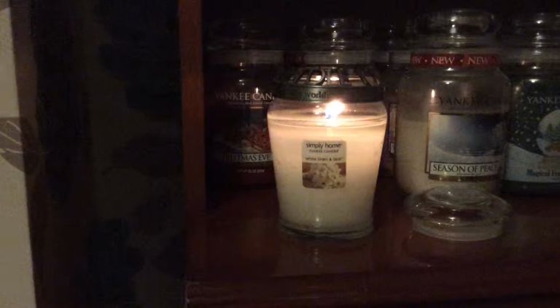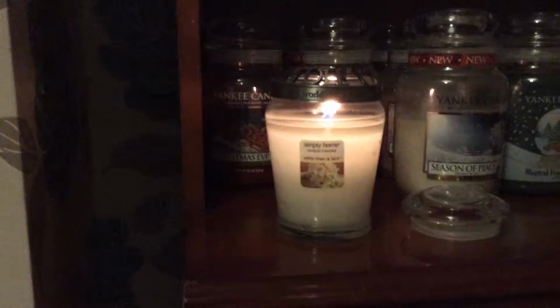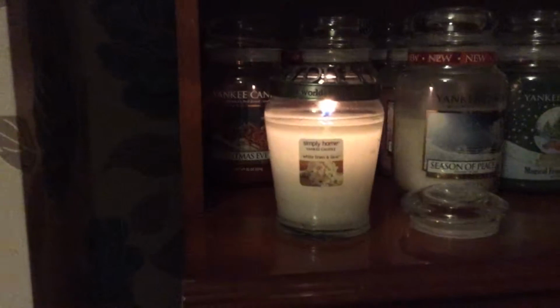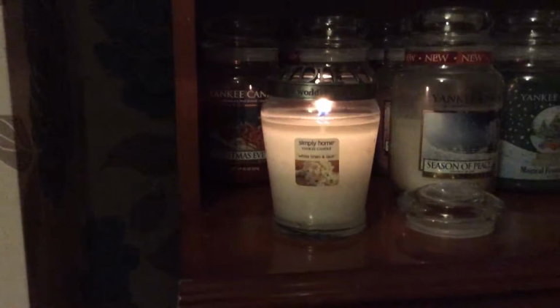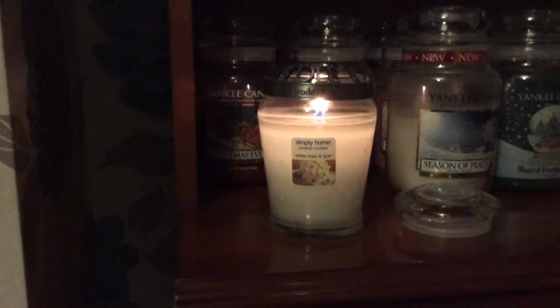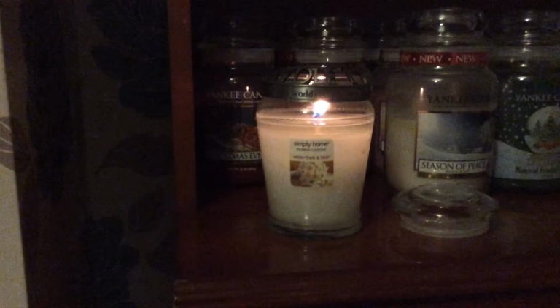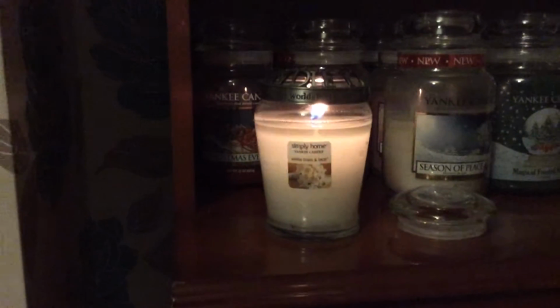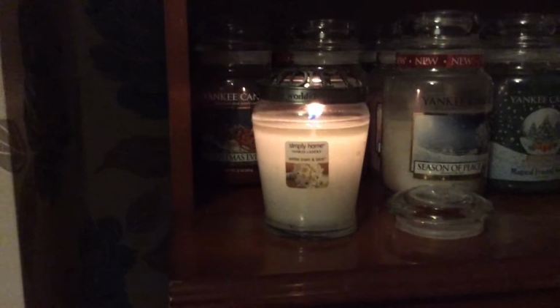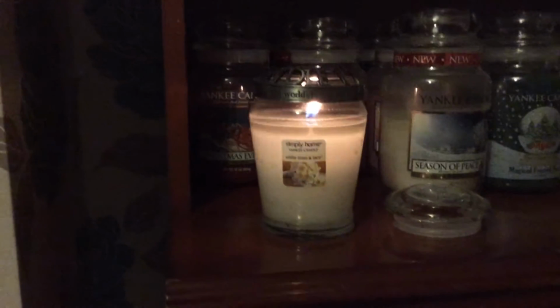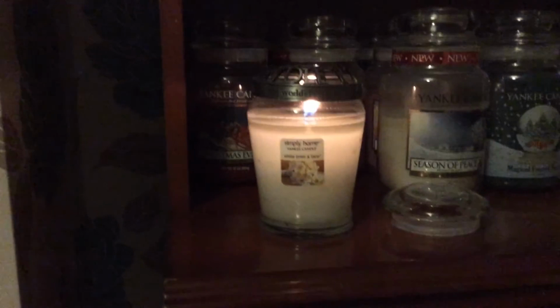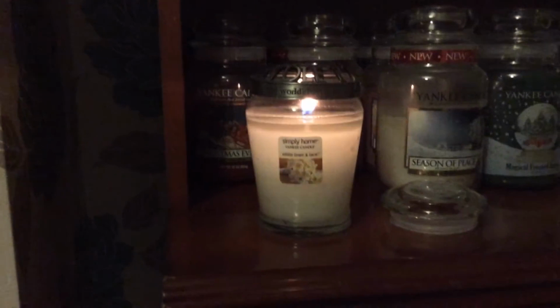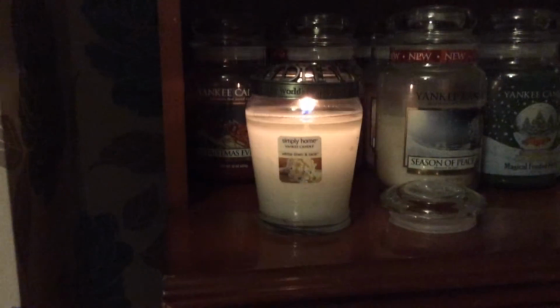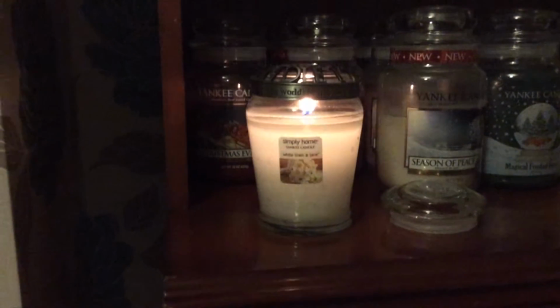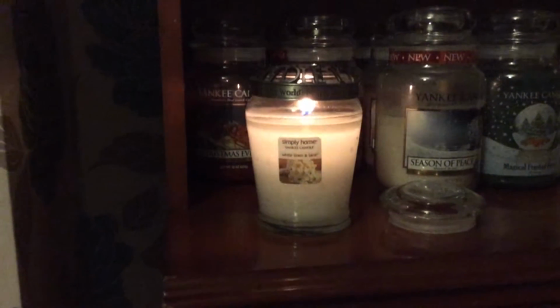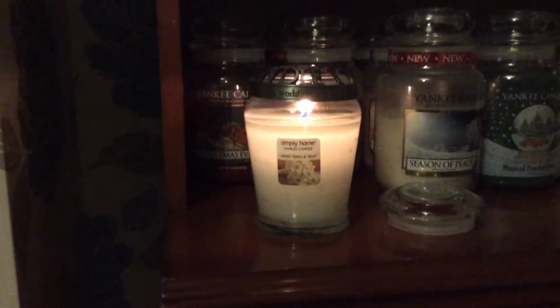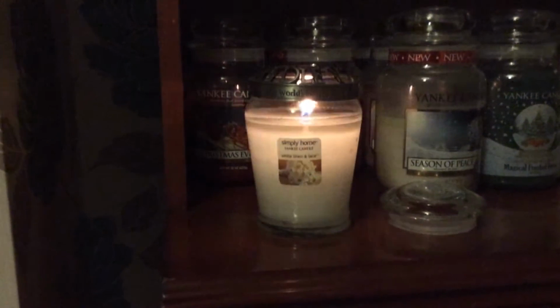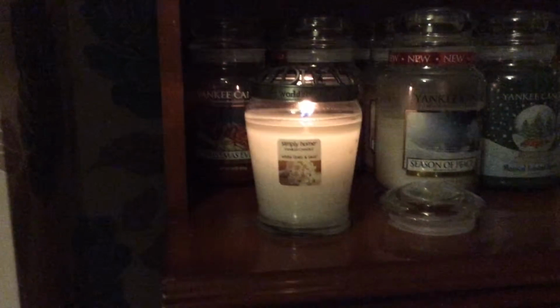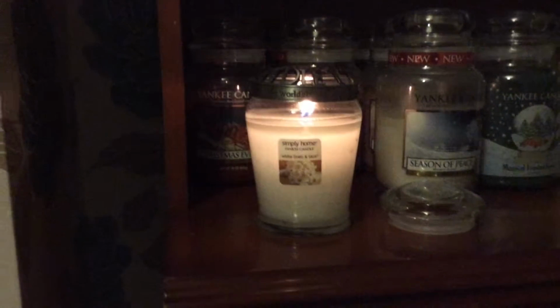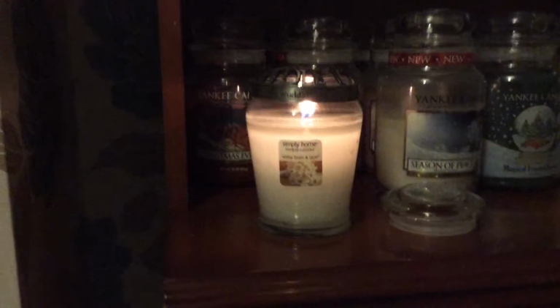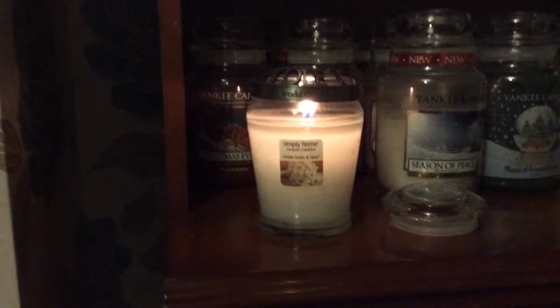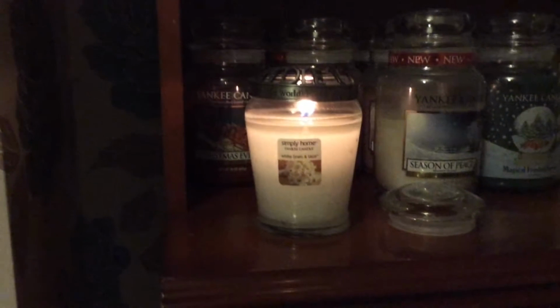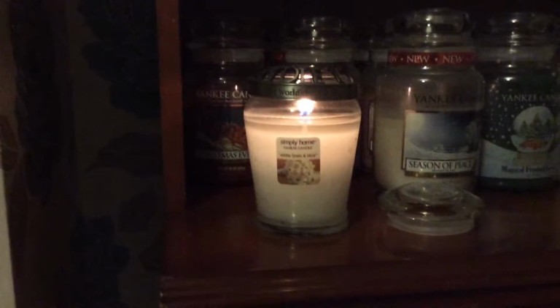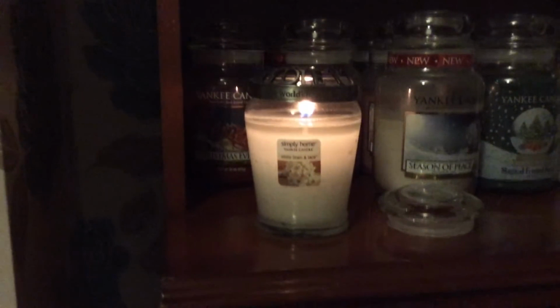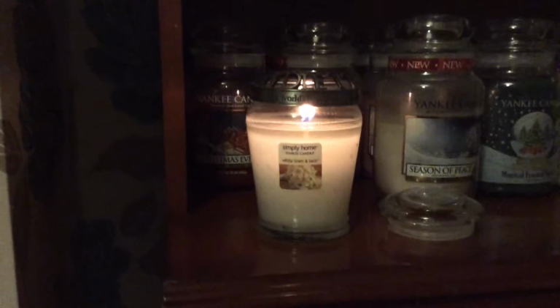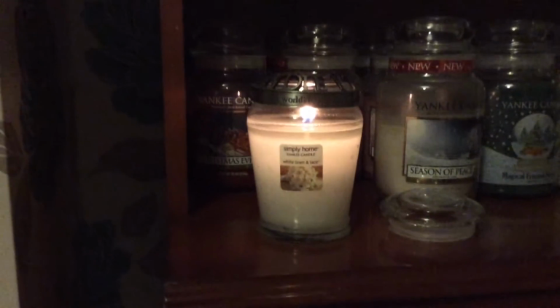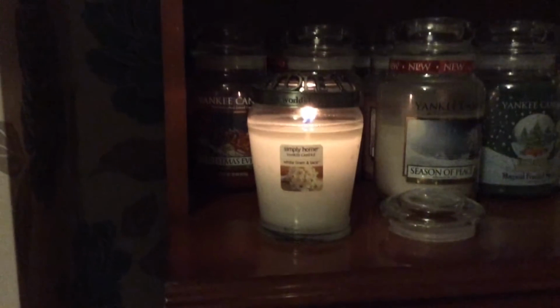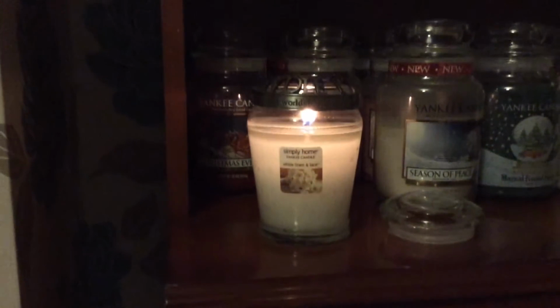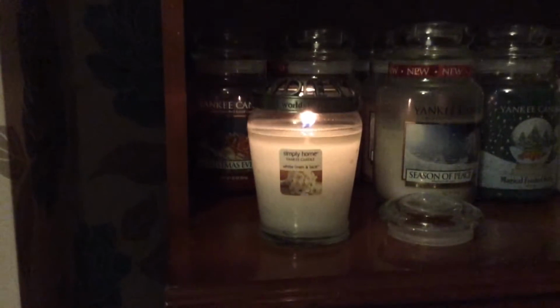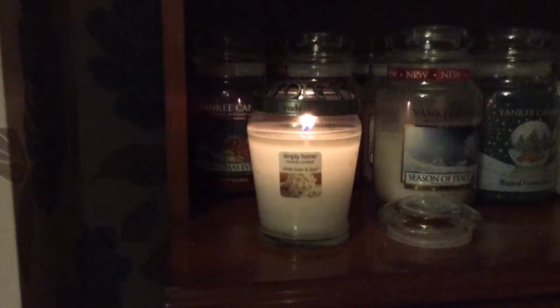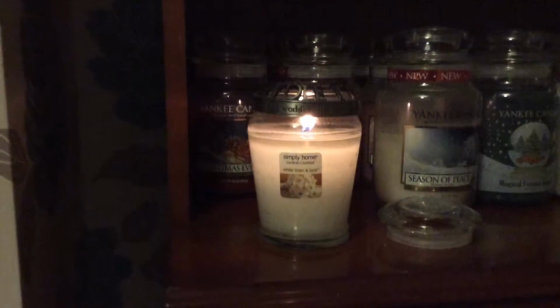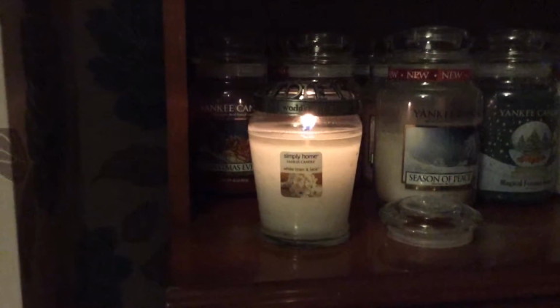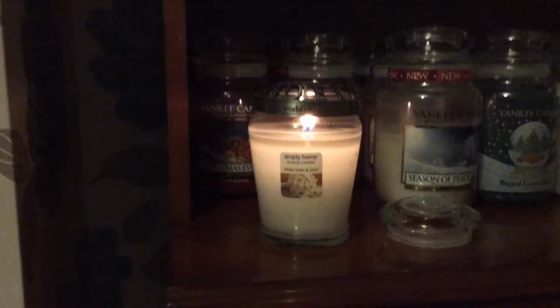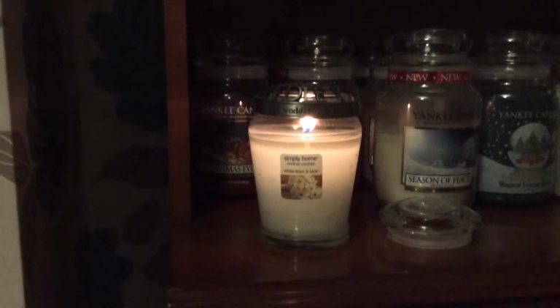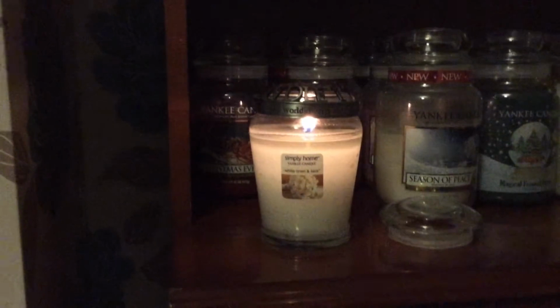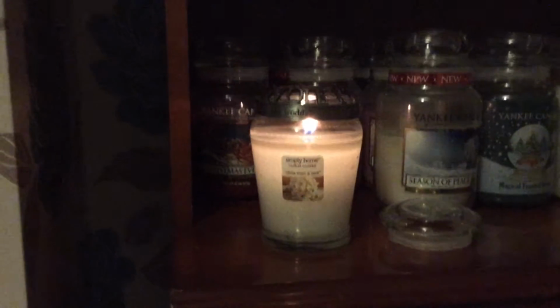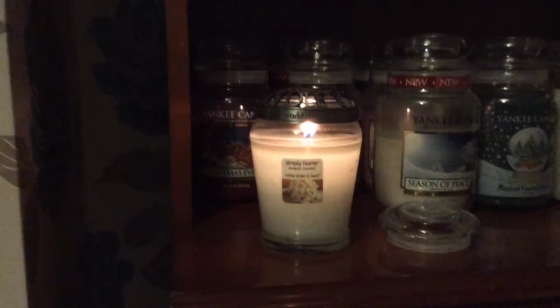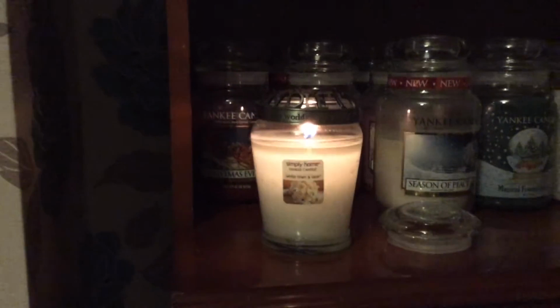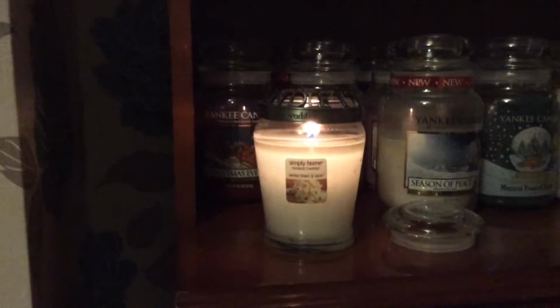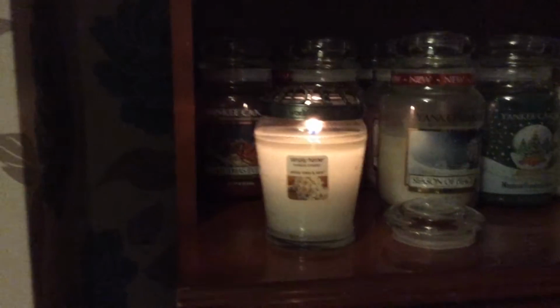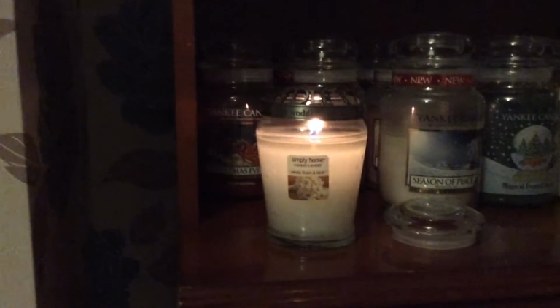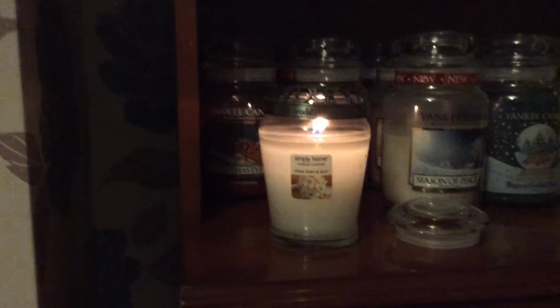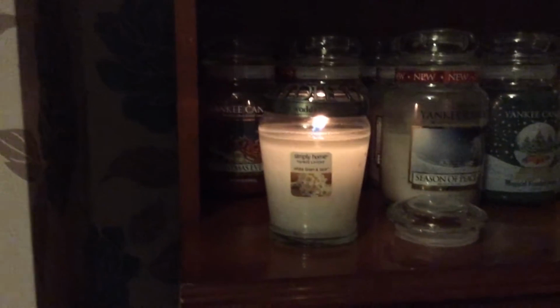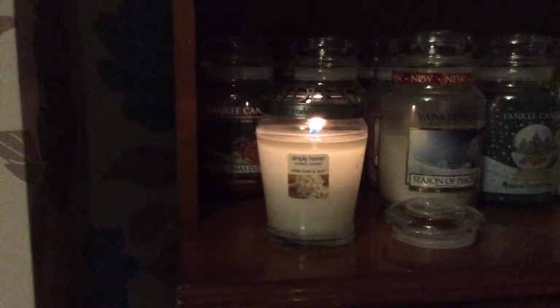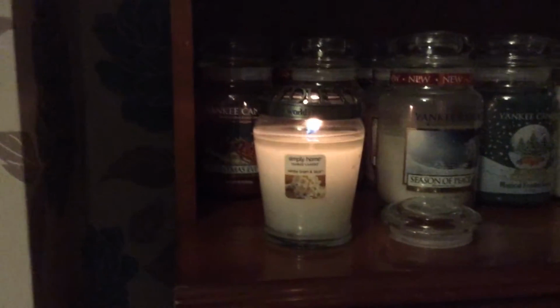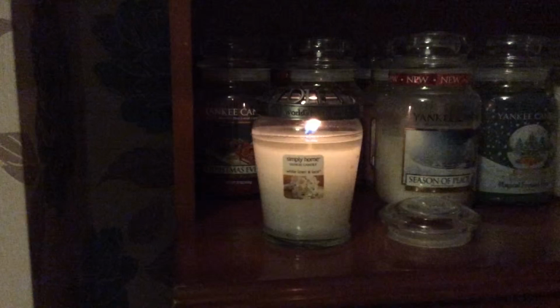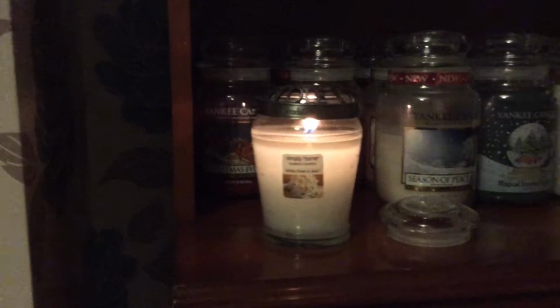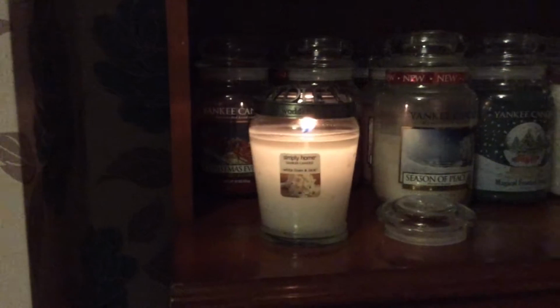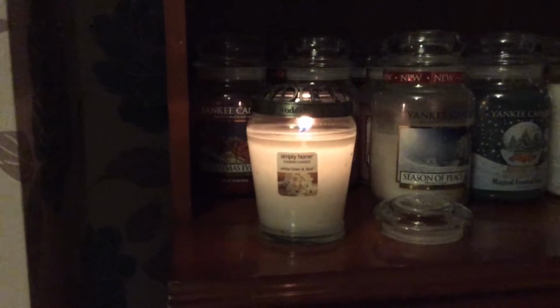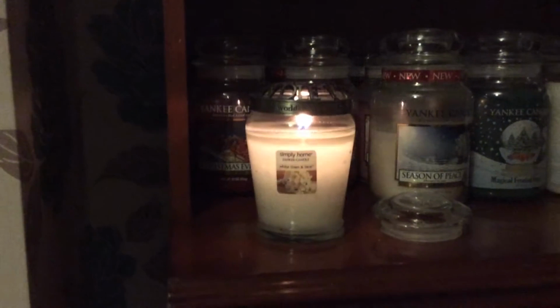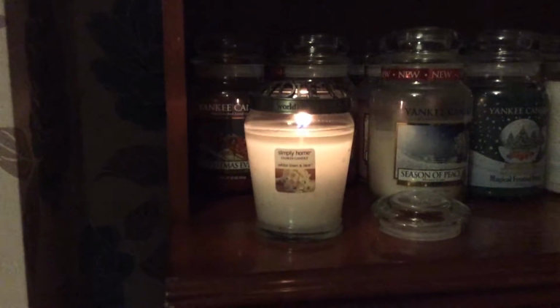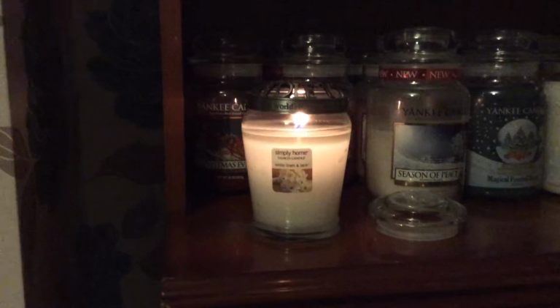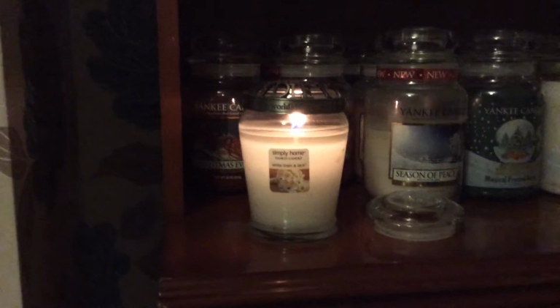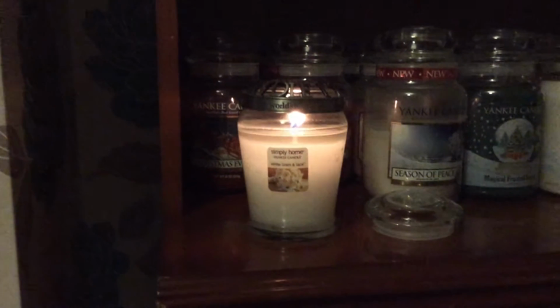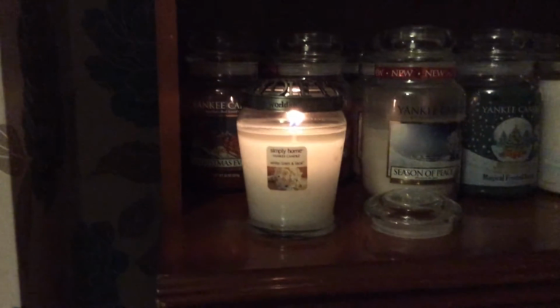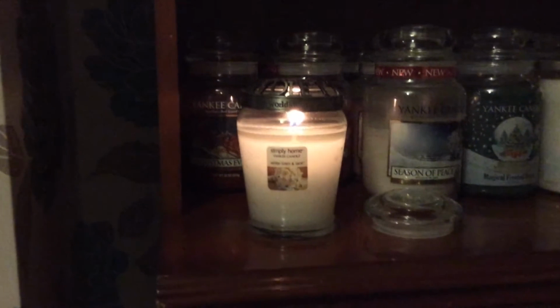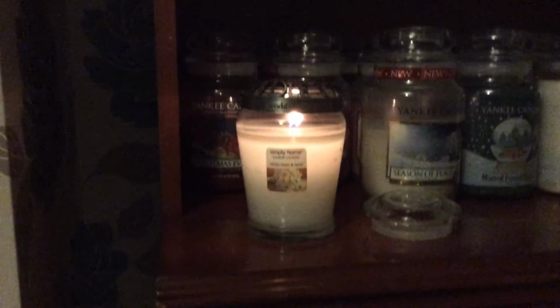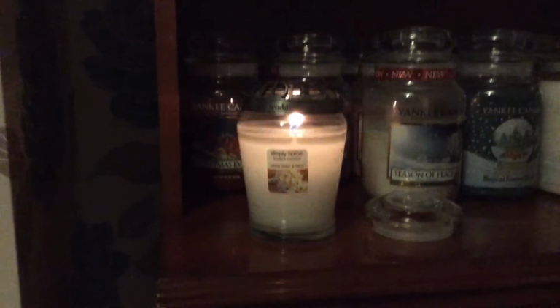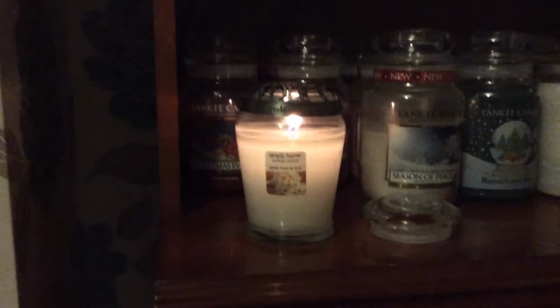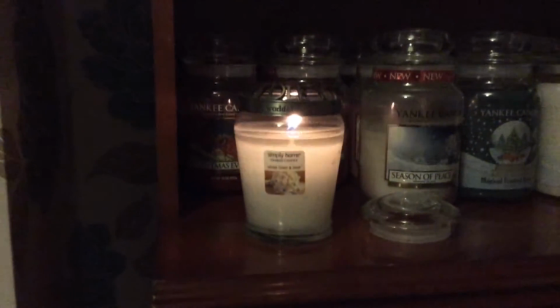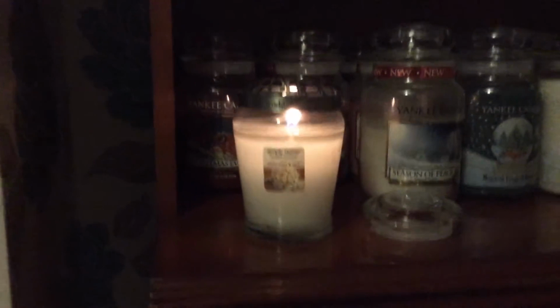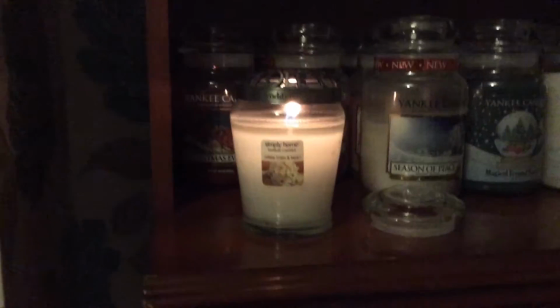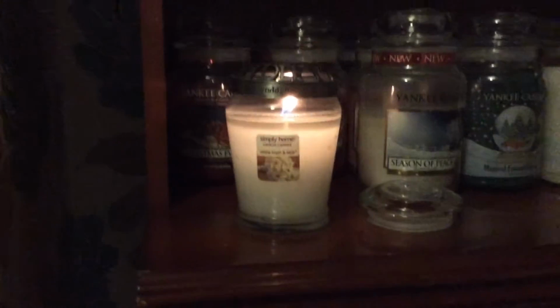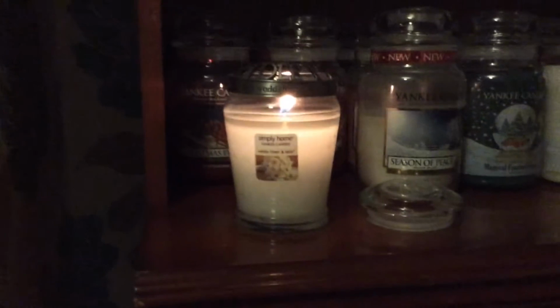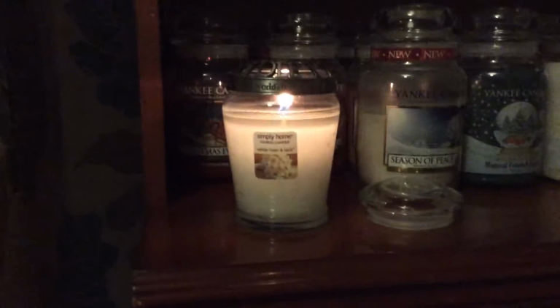Hi Yankee Candle fans, I've decided that I'm going to do a video every day of what I'm burning — well, that's the plan anyway.